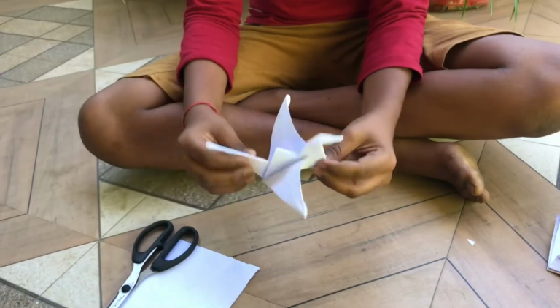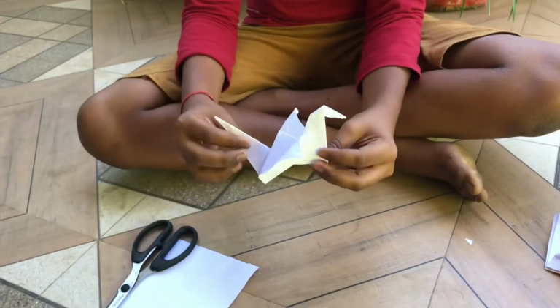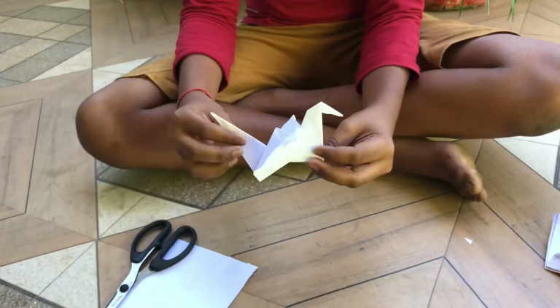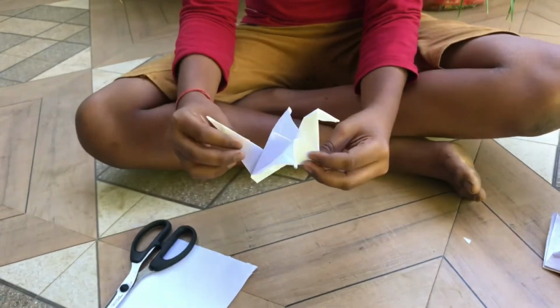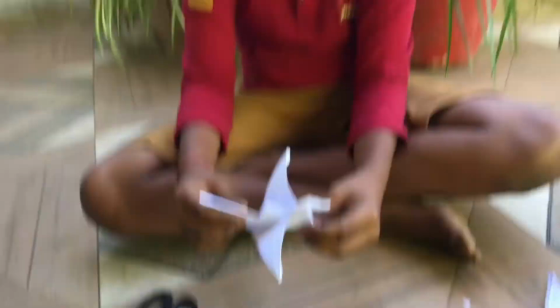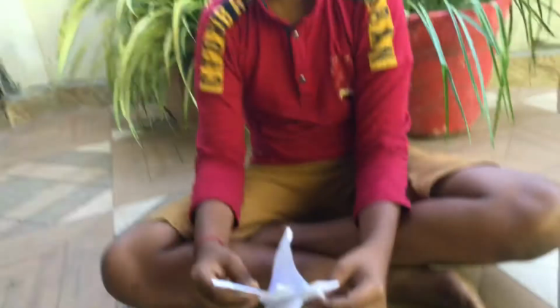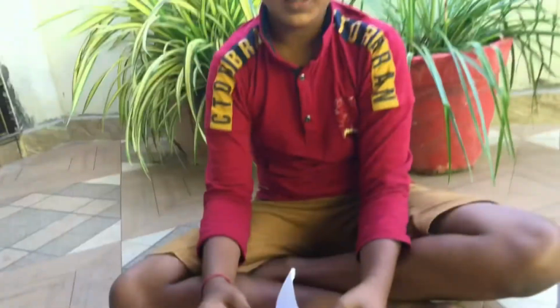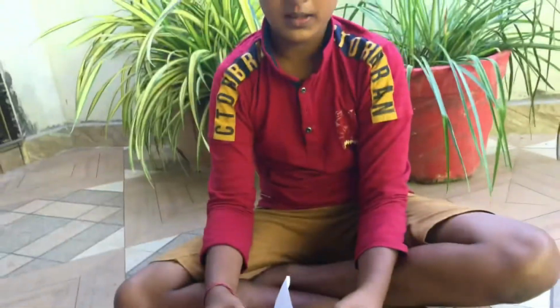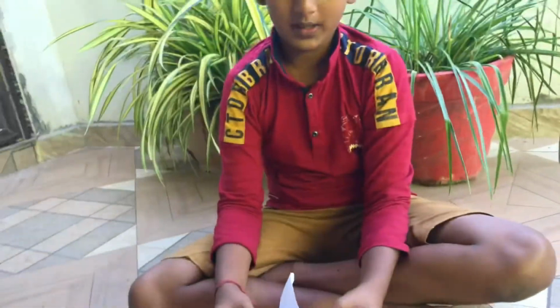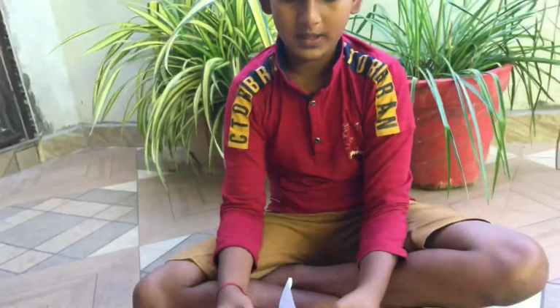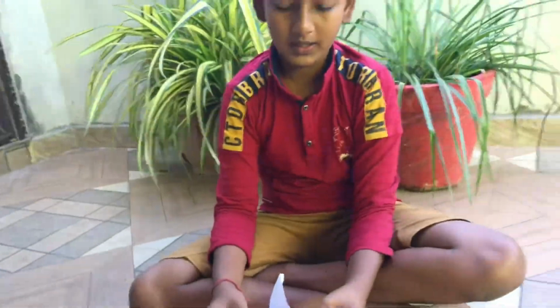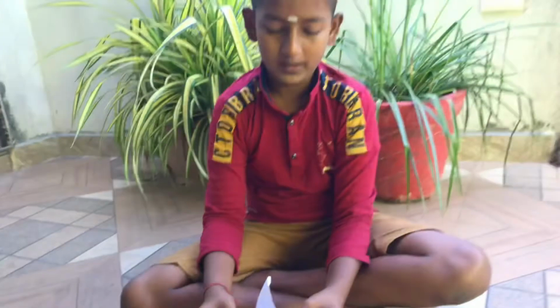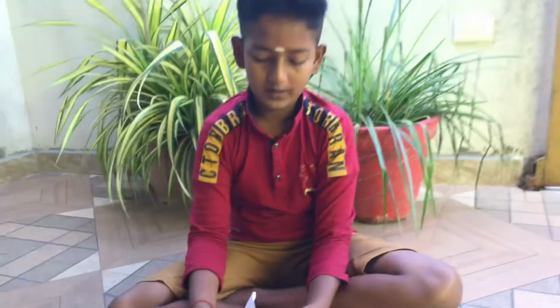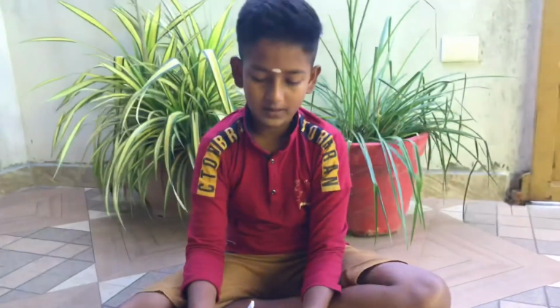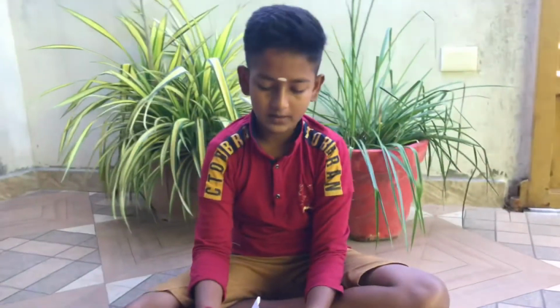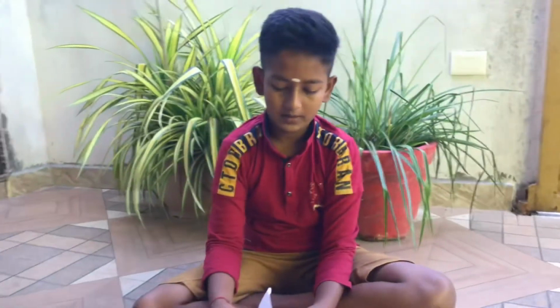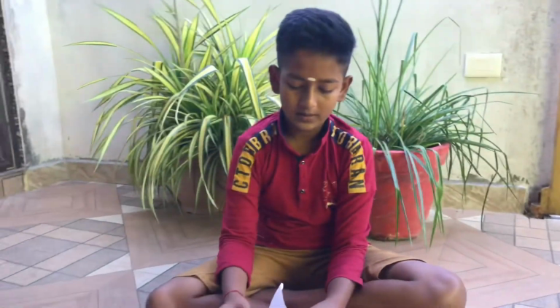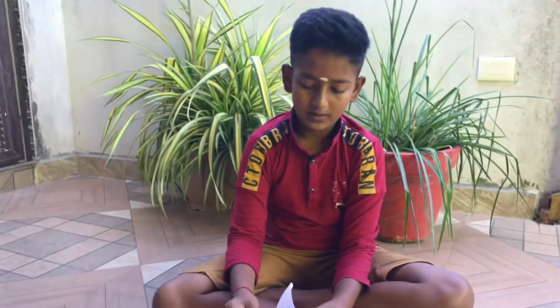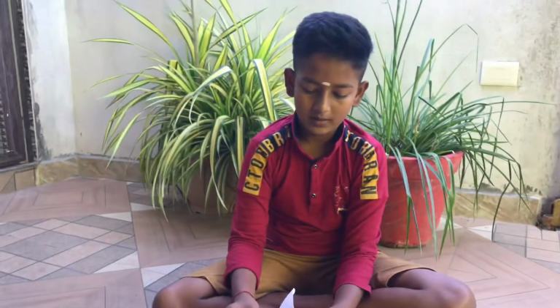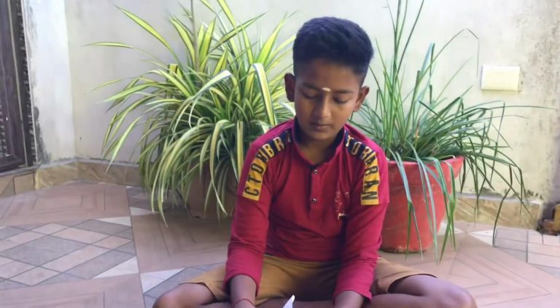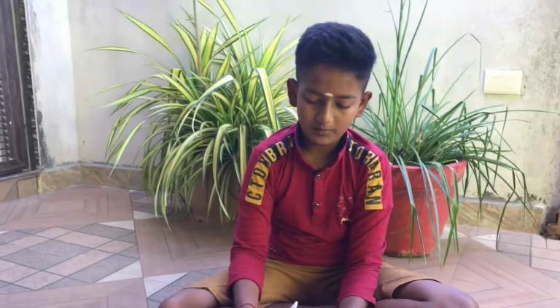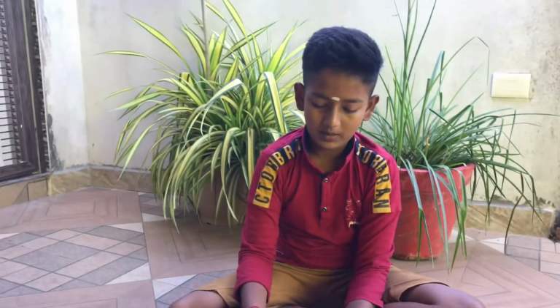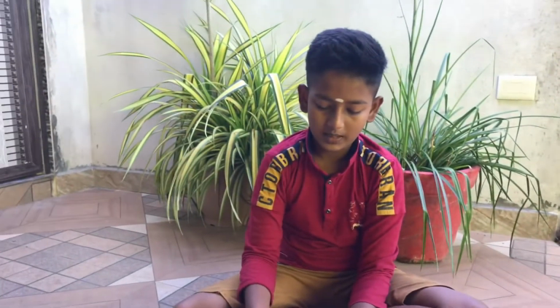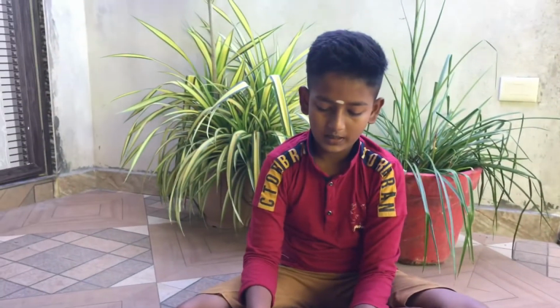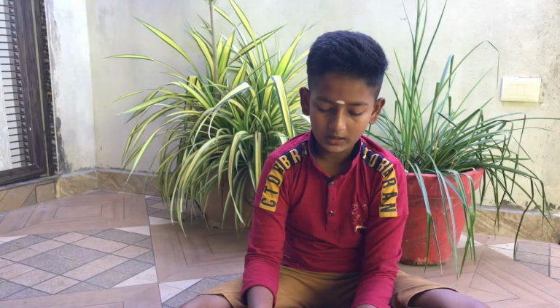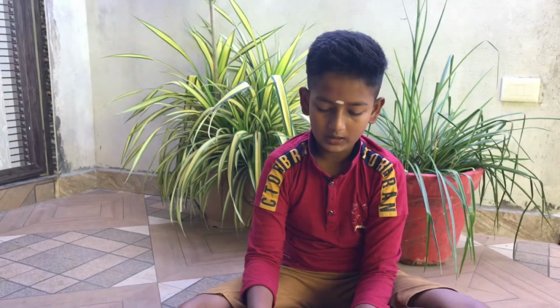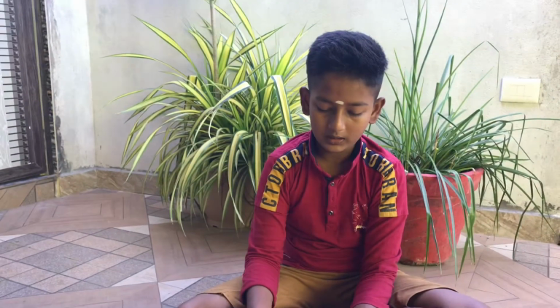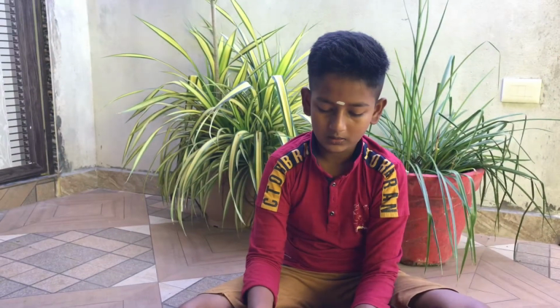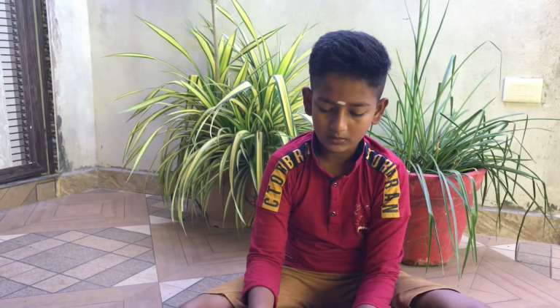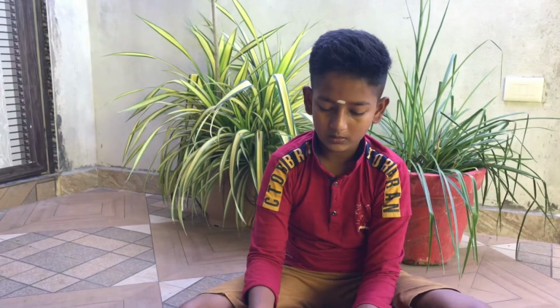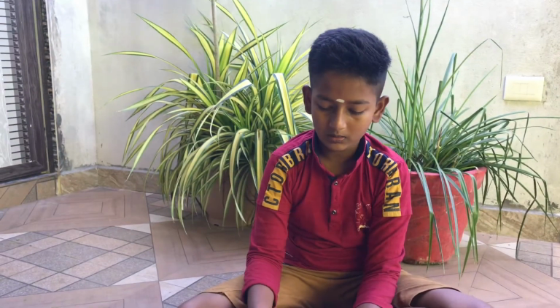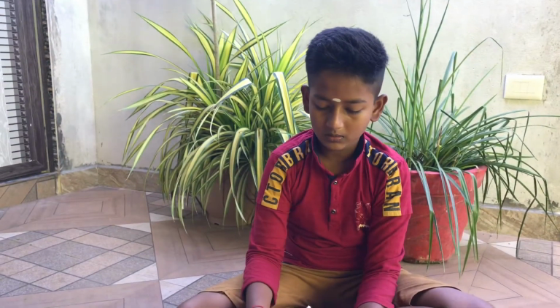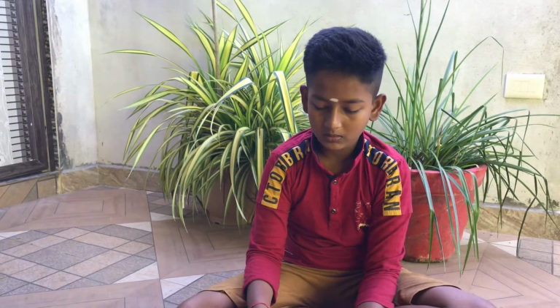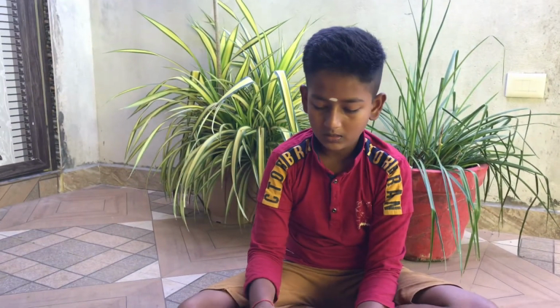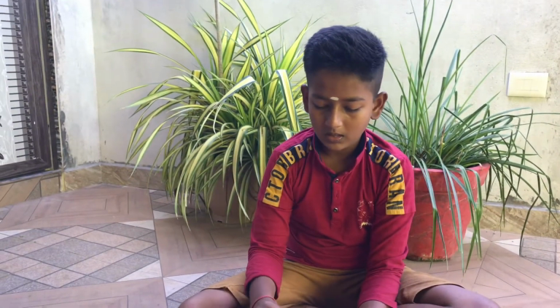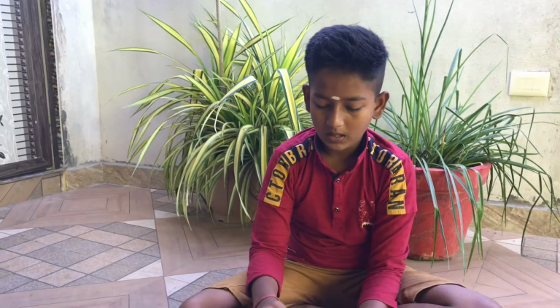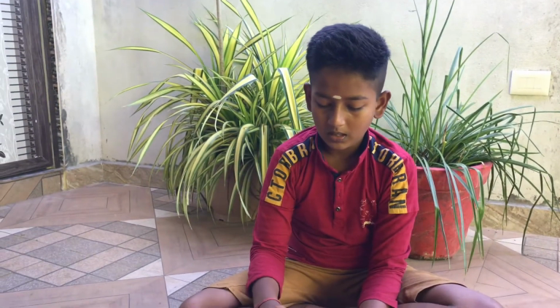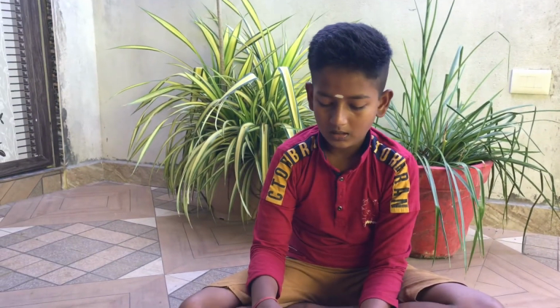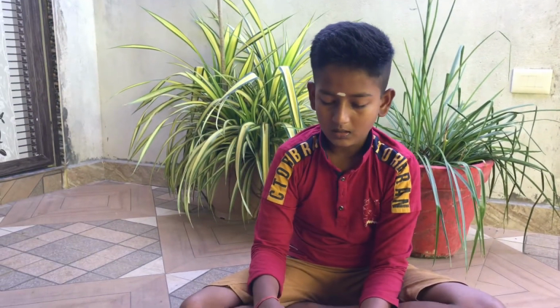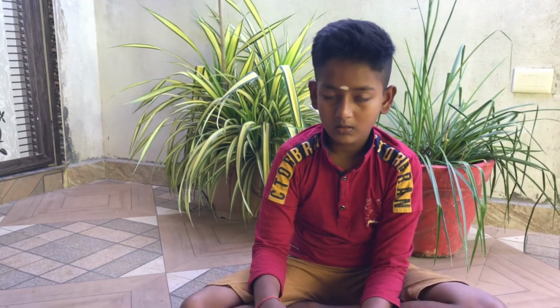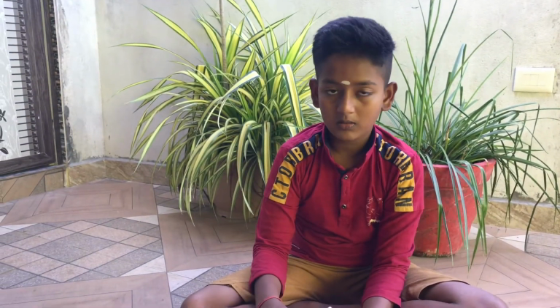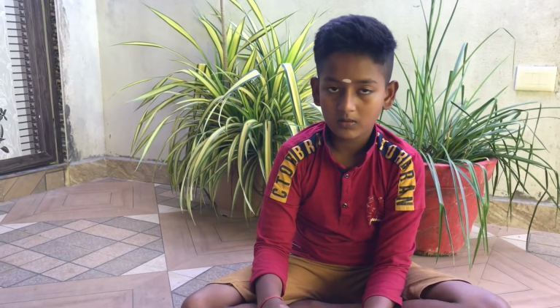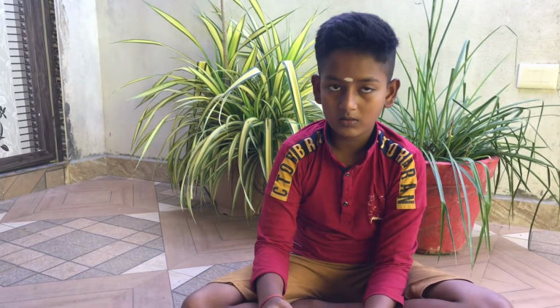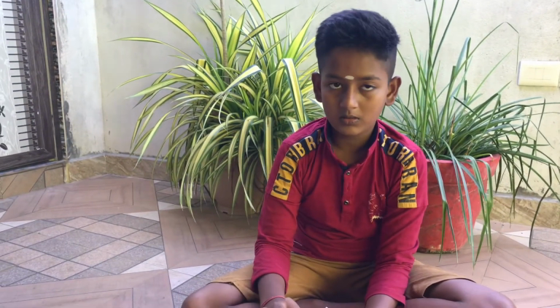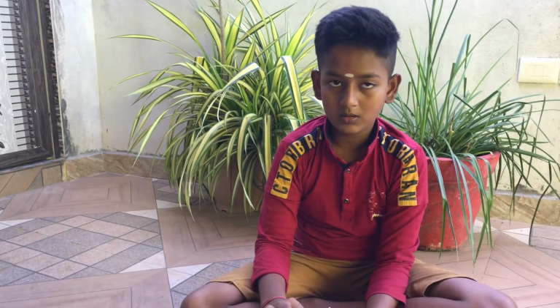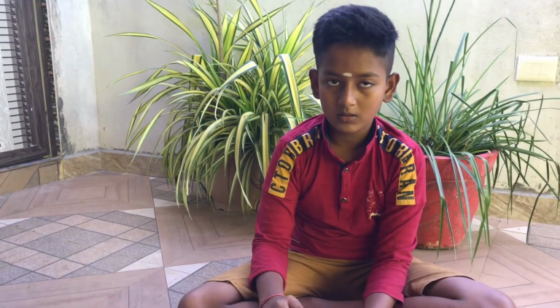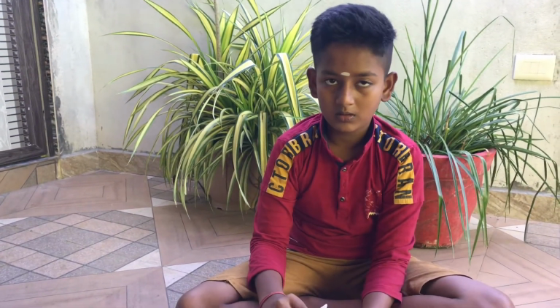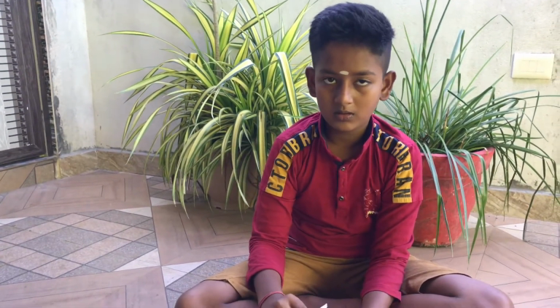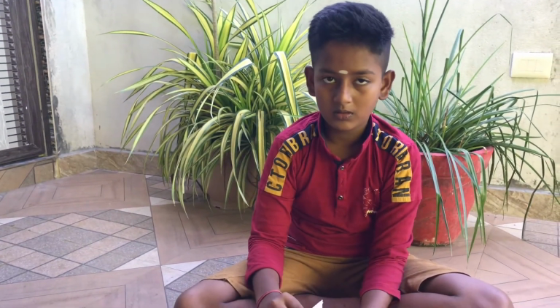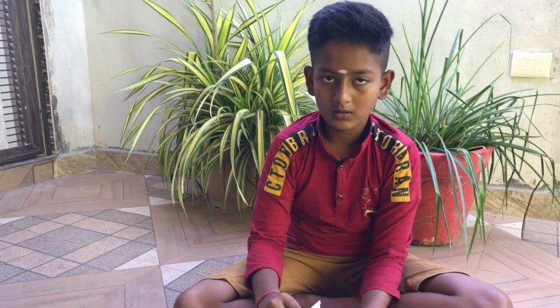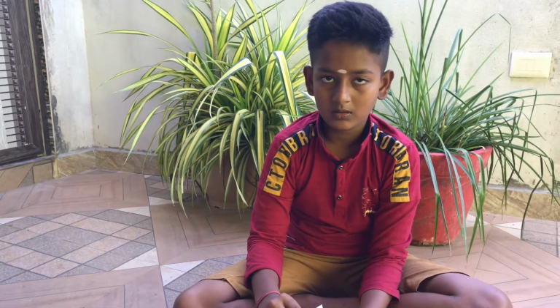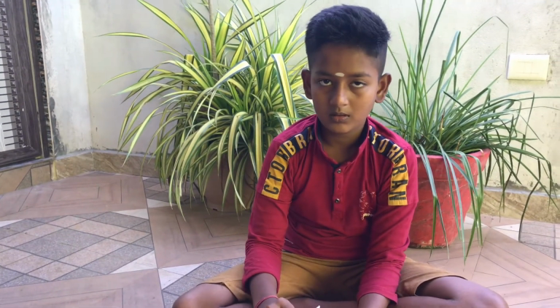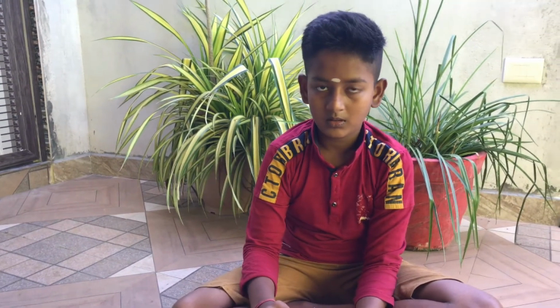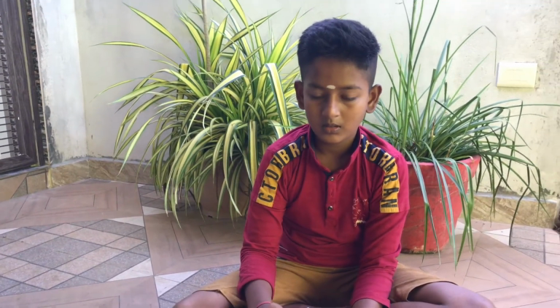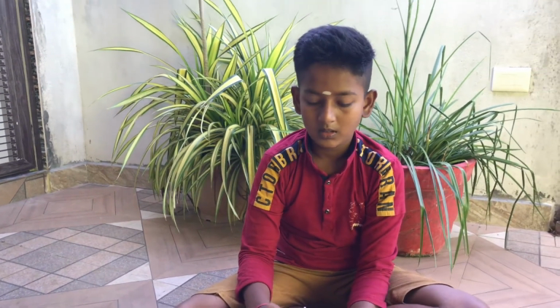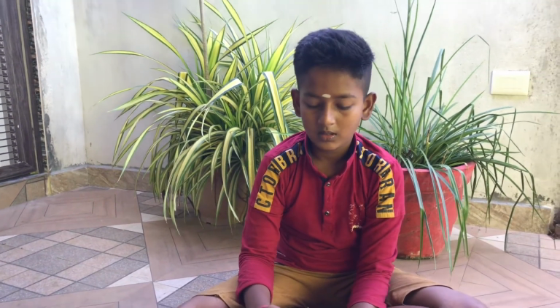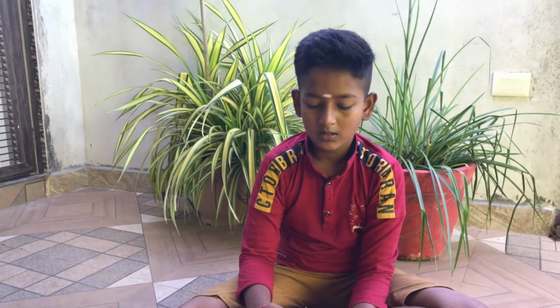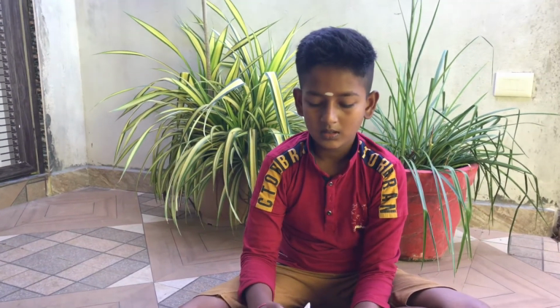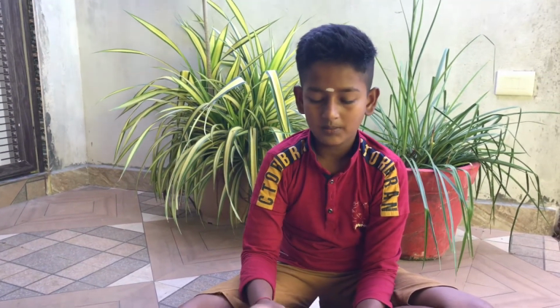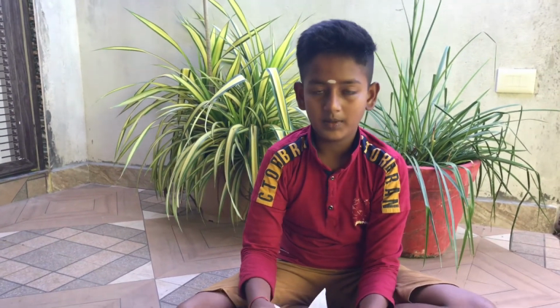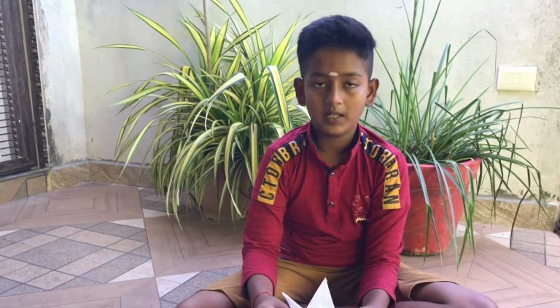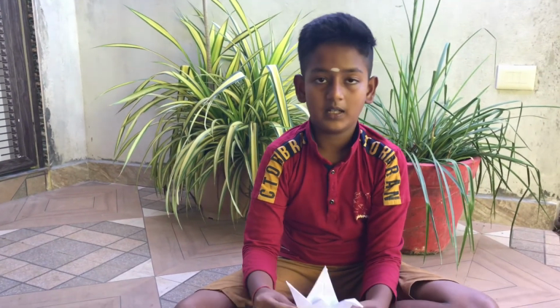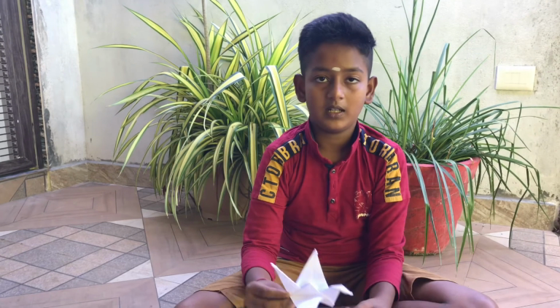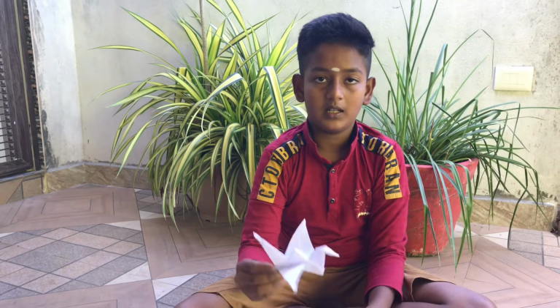Now we have the flying bird ready. Now you can do this — put it in the pan.